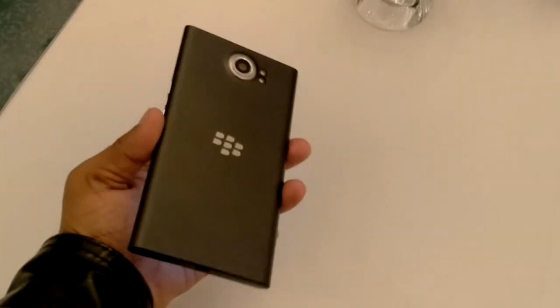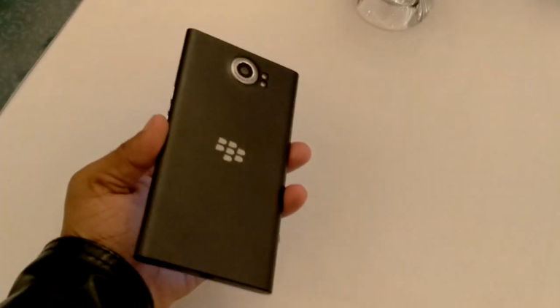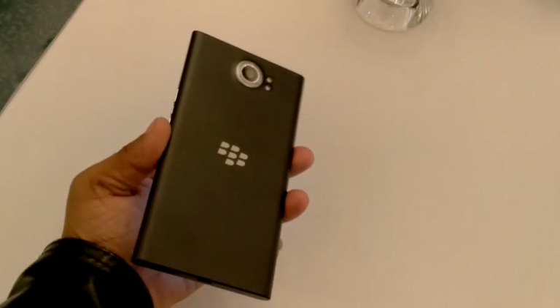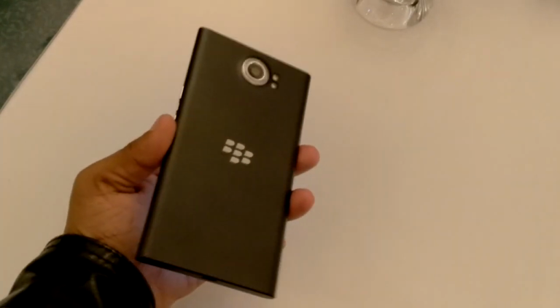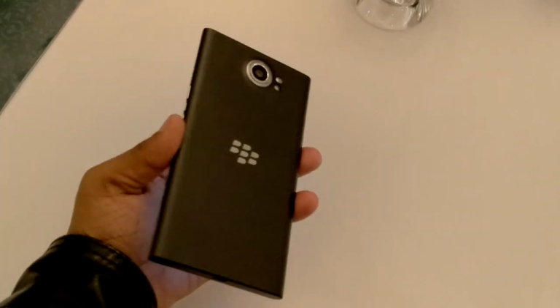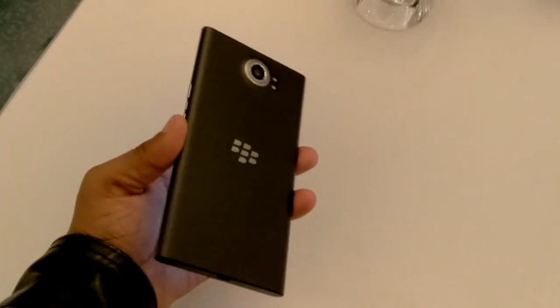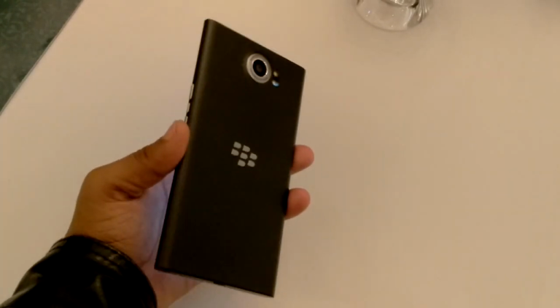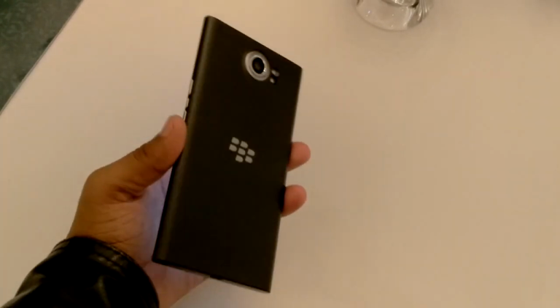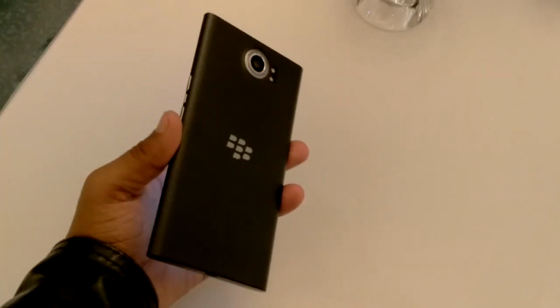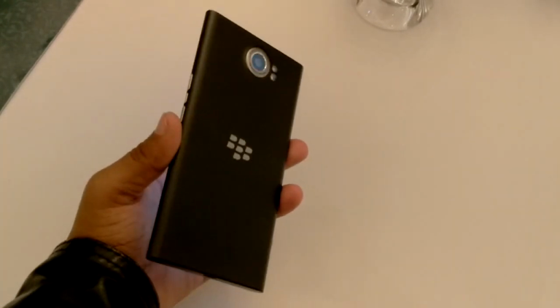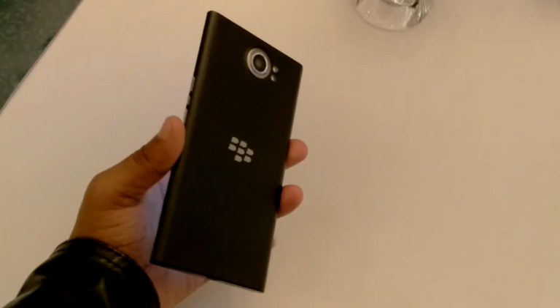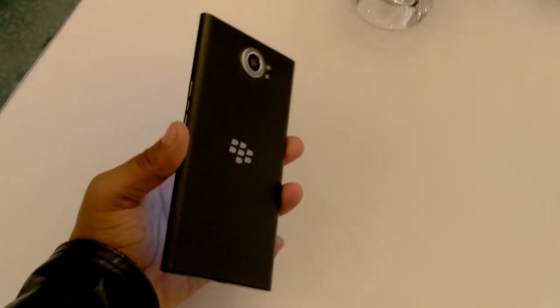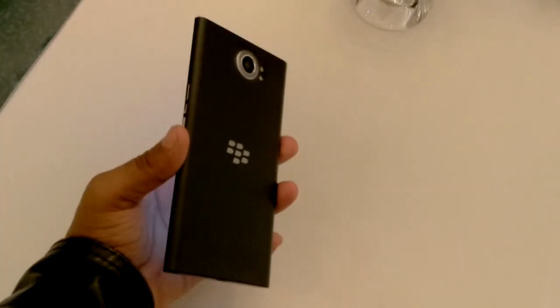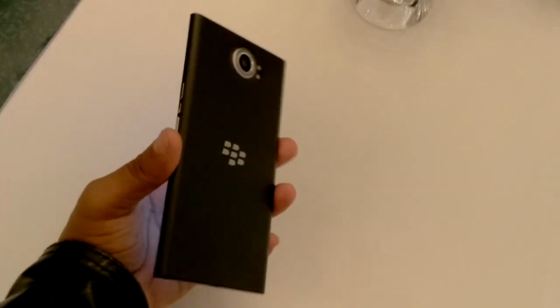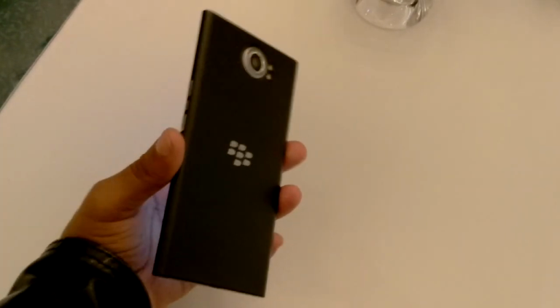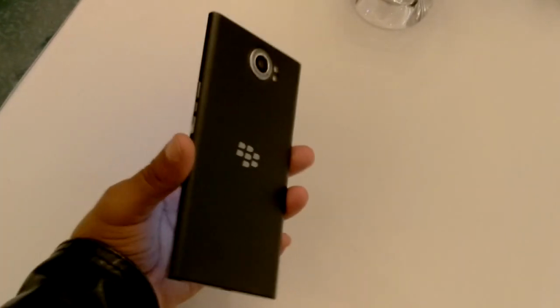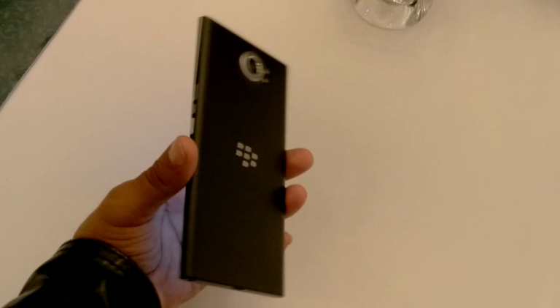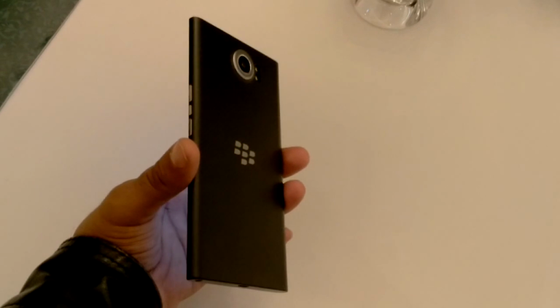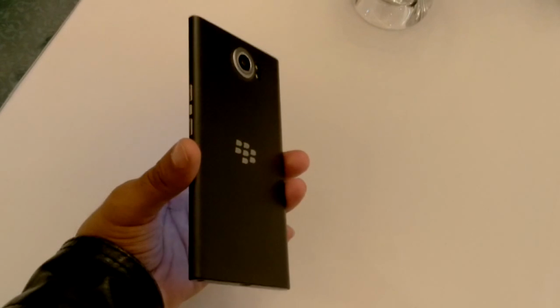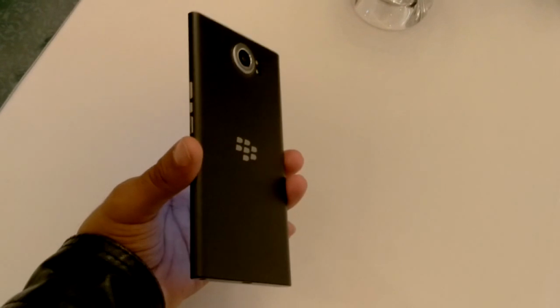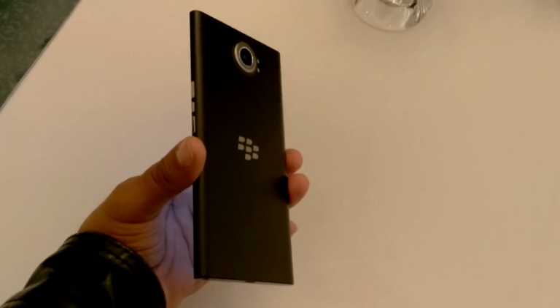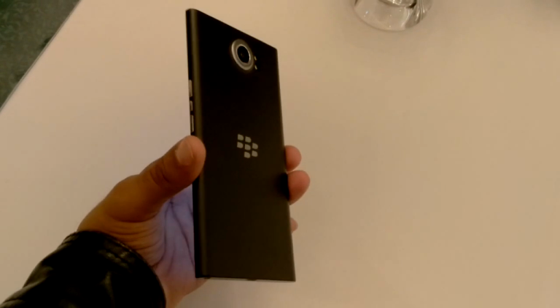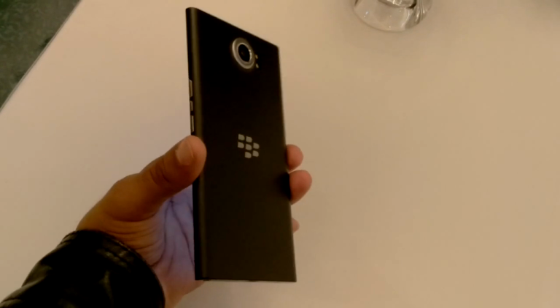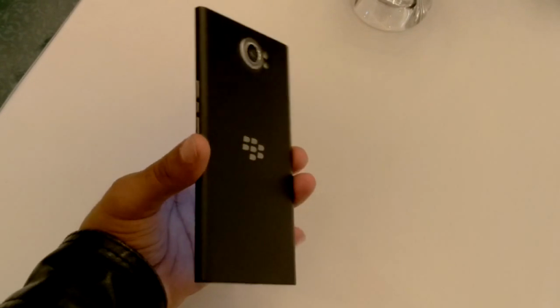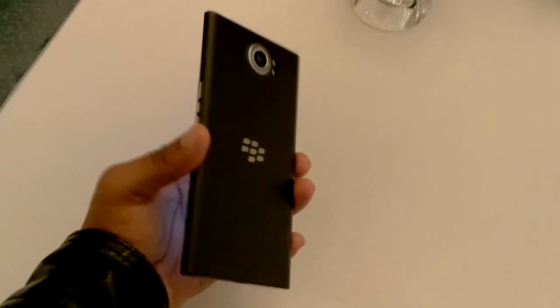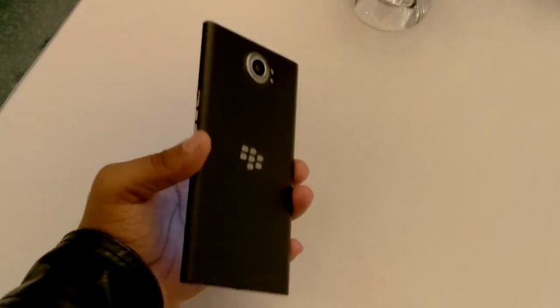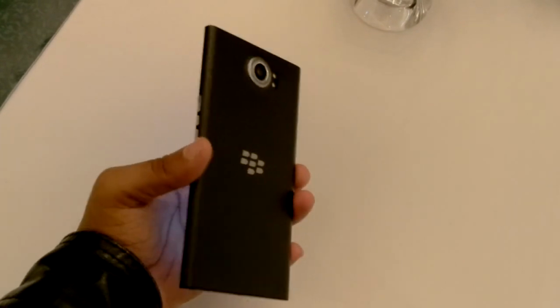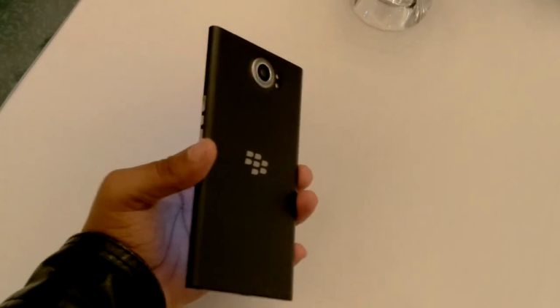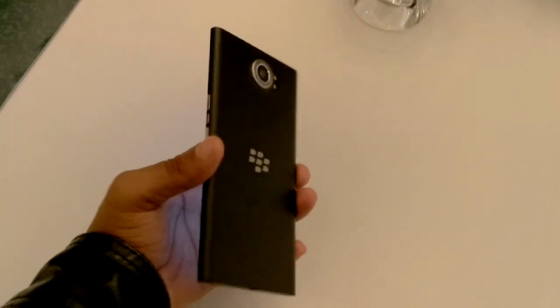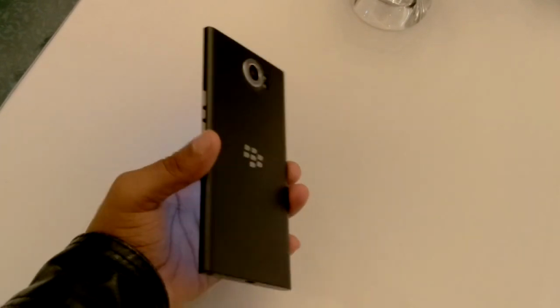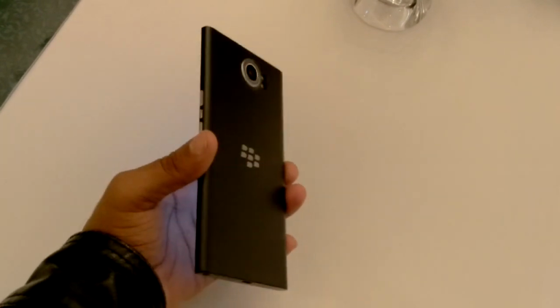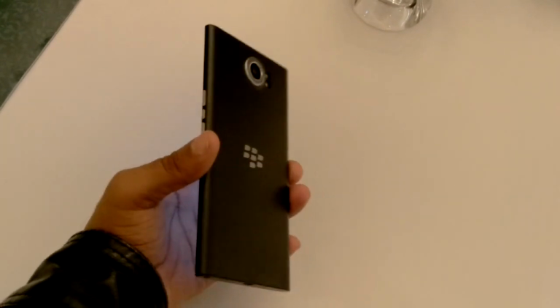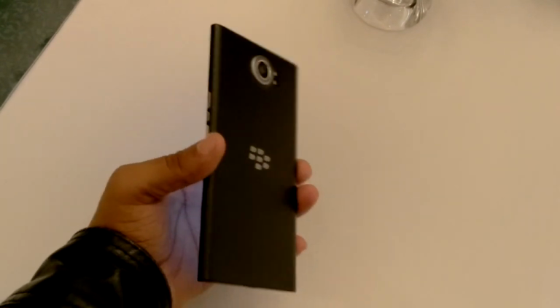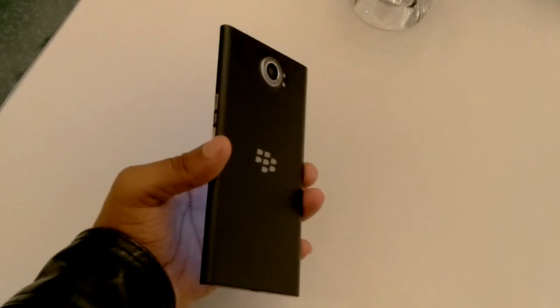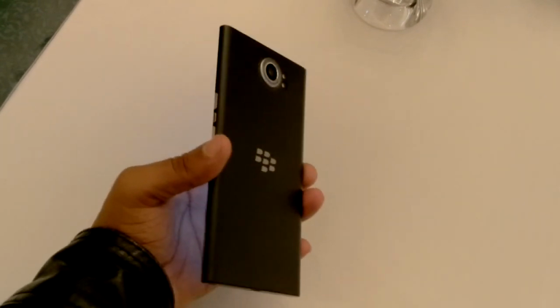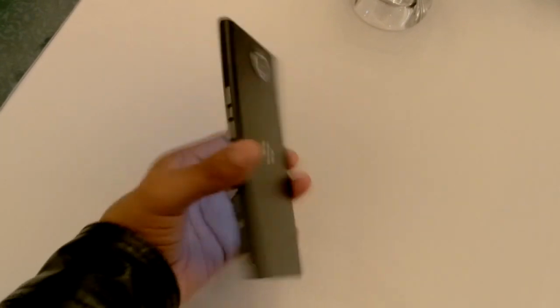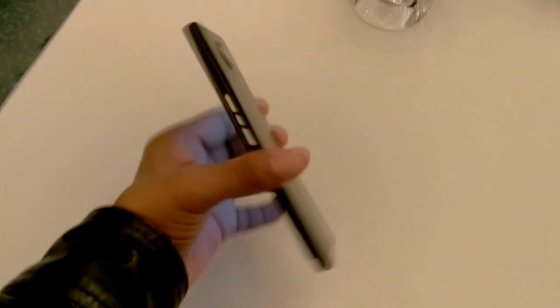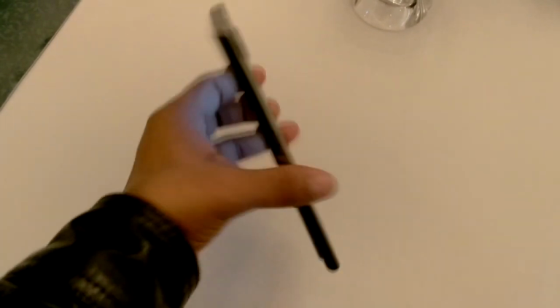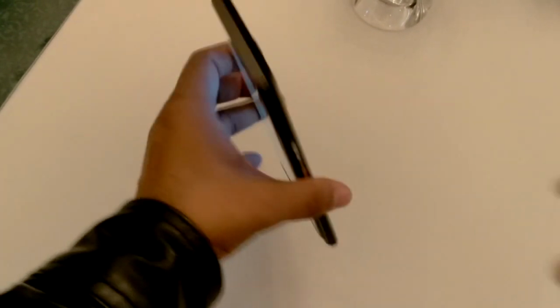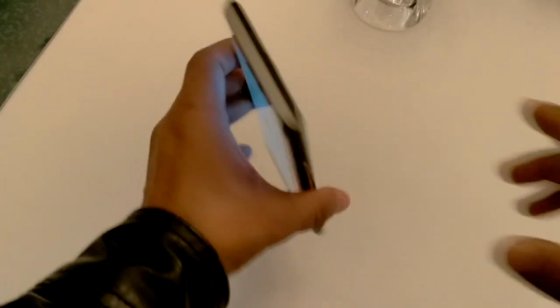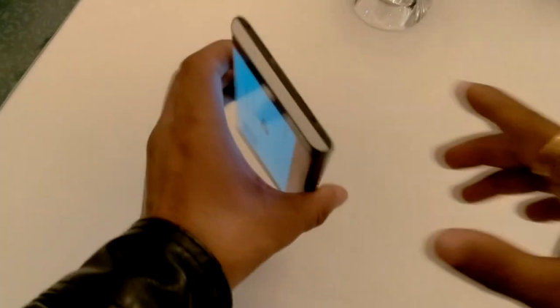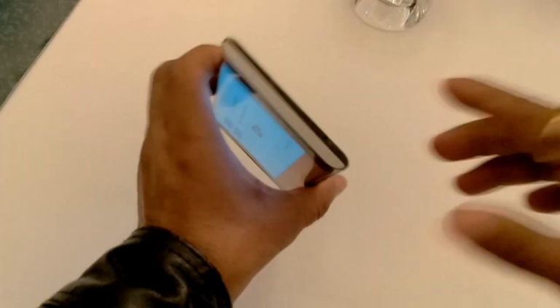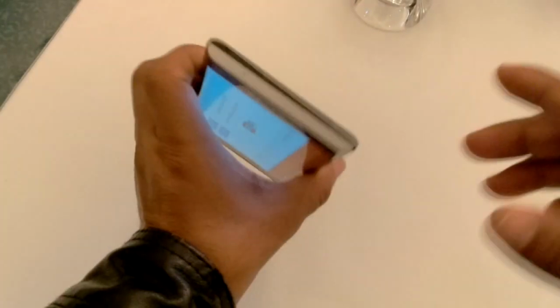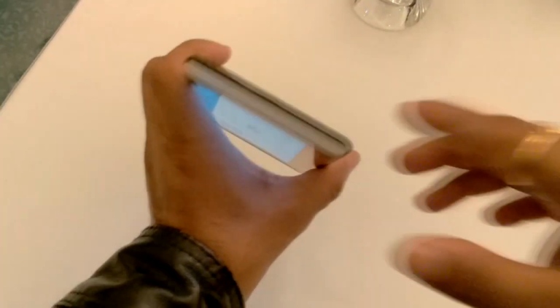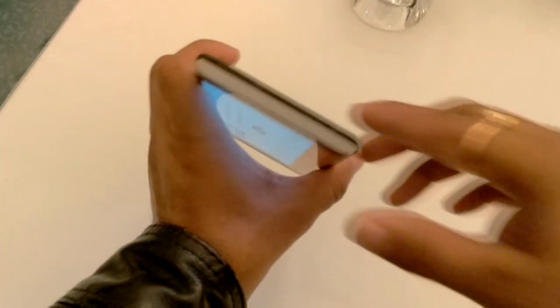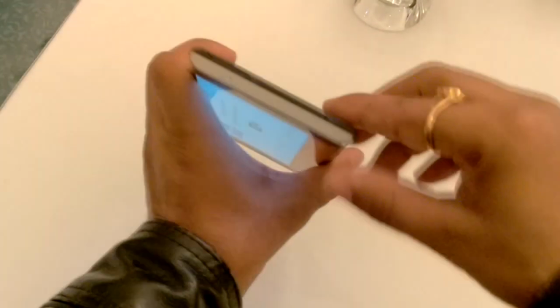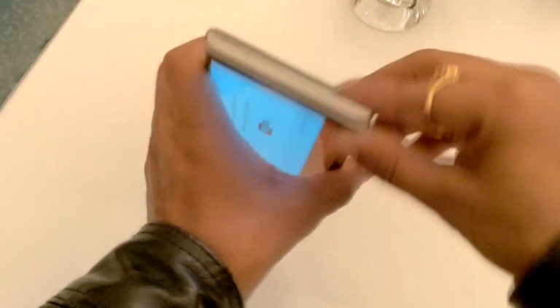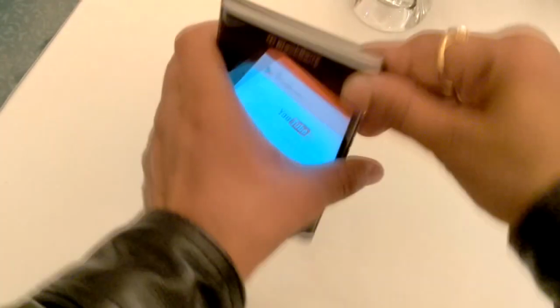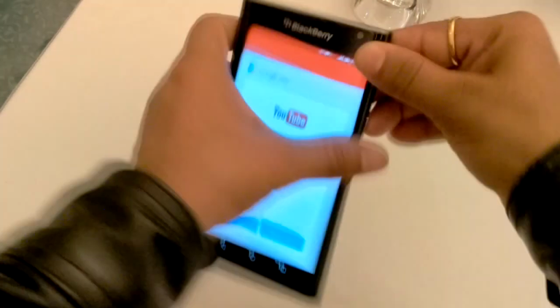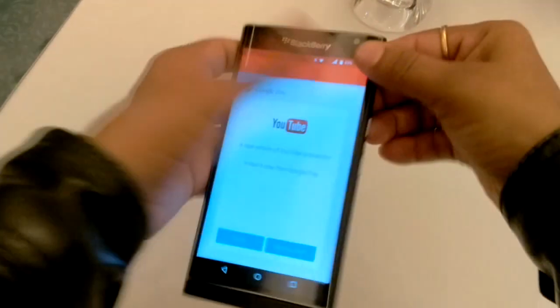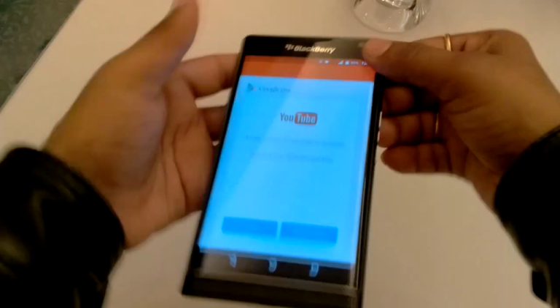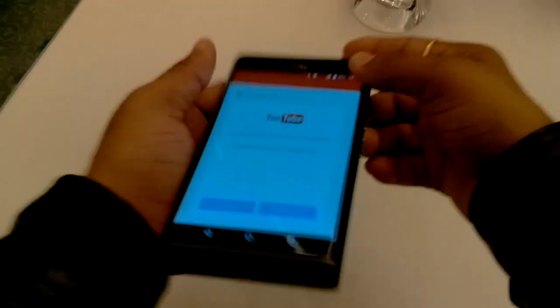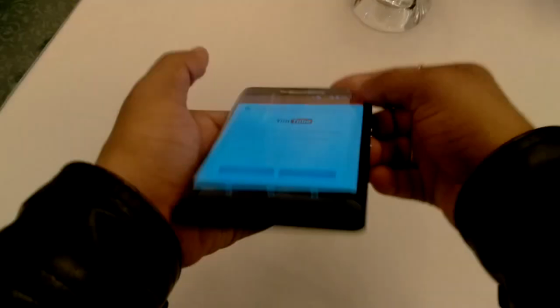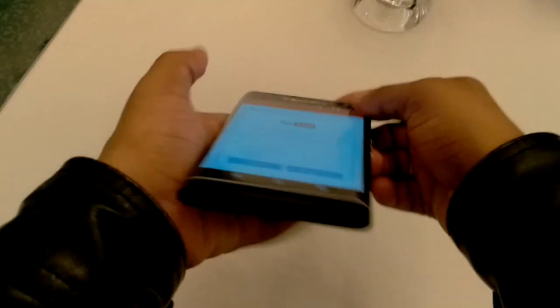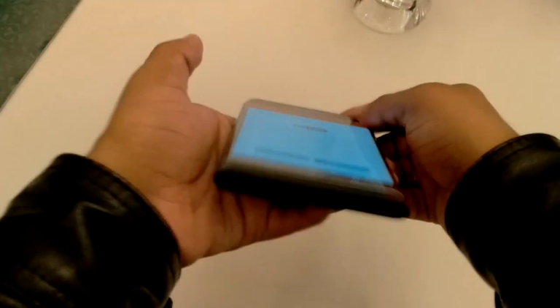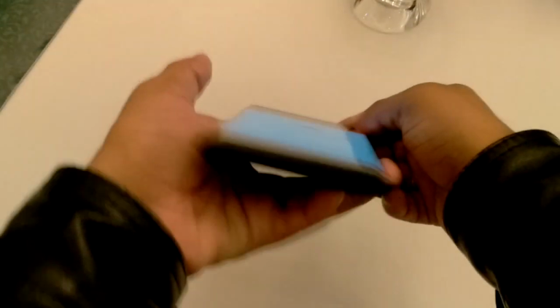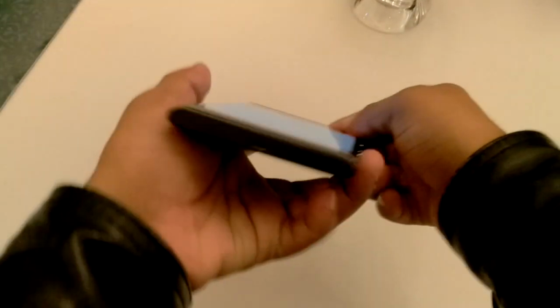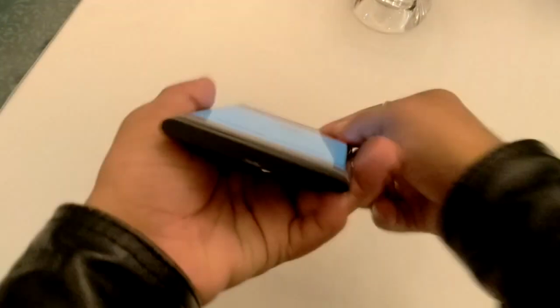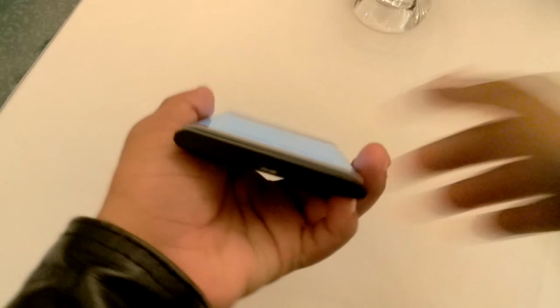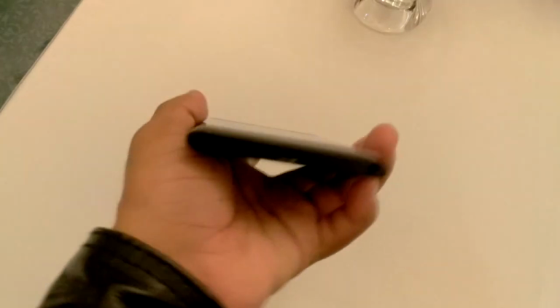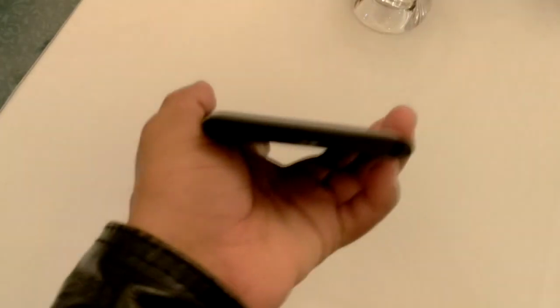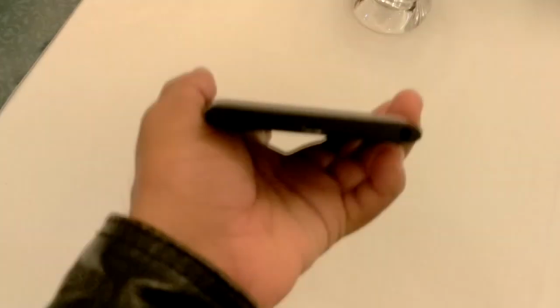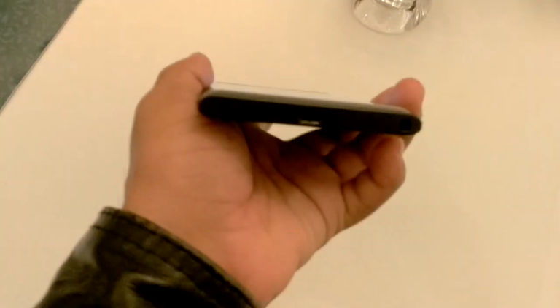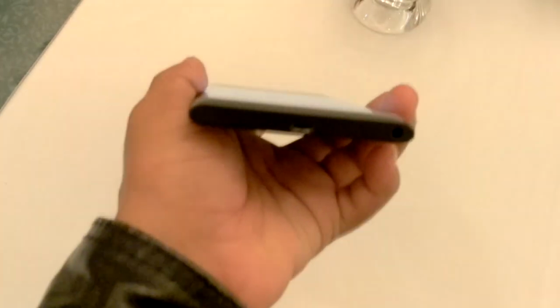One more thing I want to add here — the price of this device is 62,990 and it will be available from 30 January 2016. Now I'm going to tell you about its design.